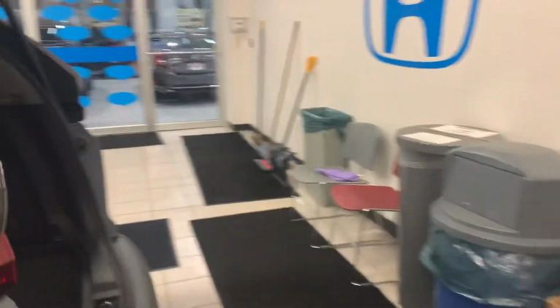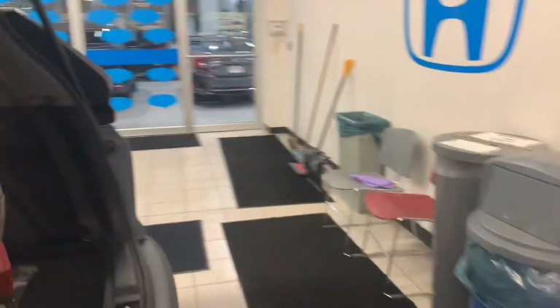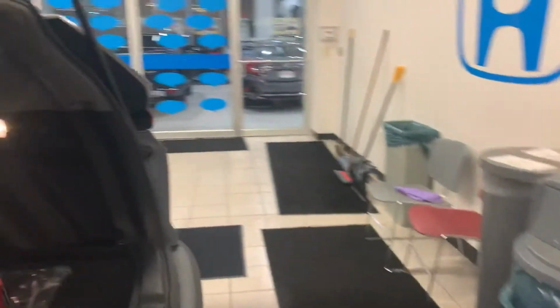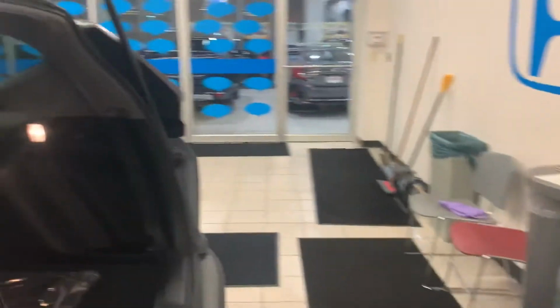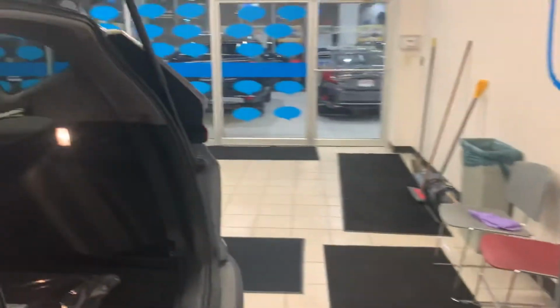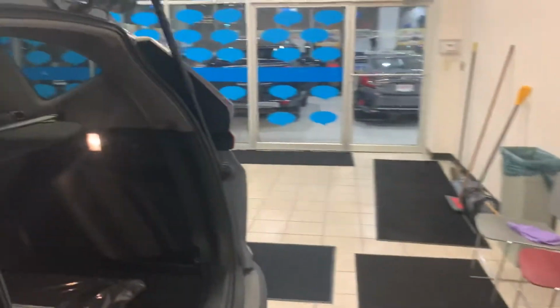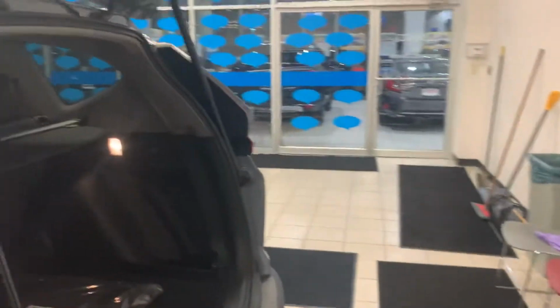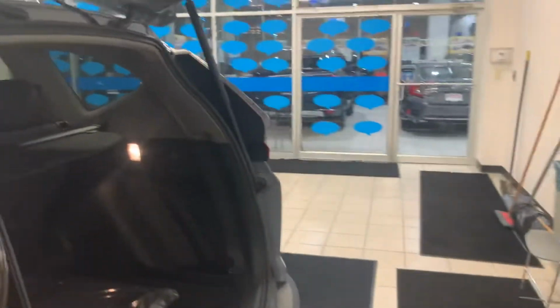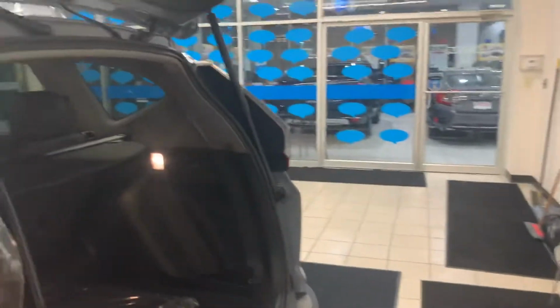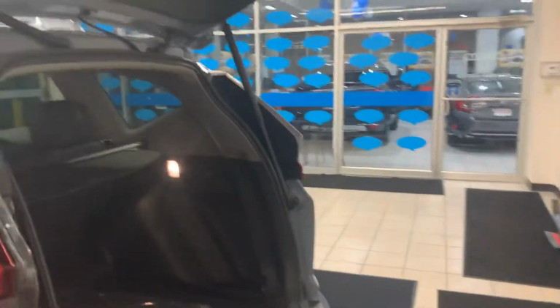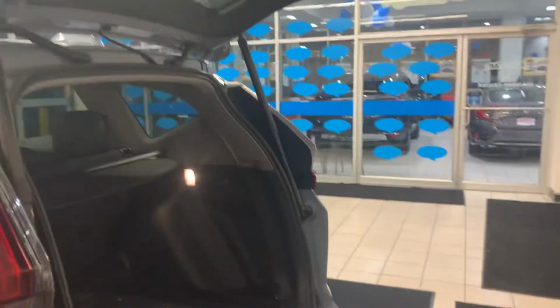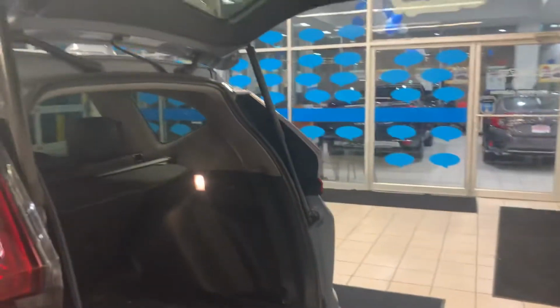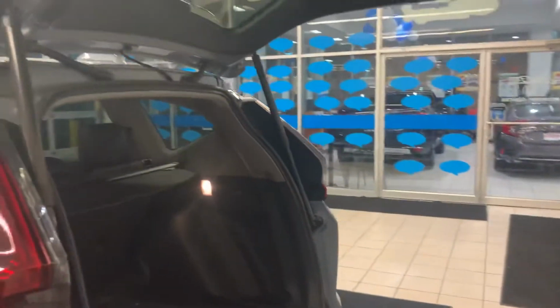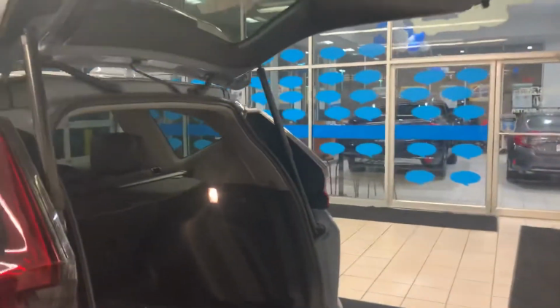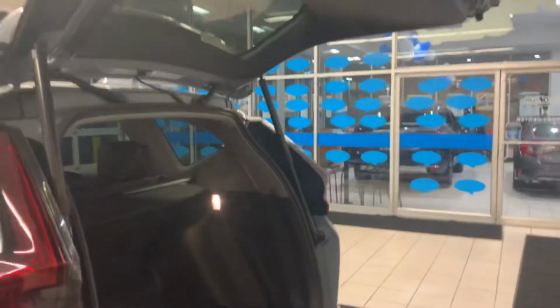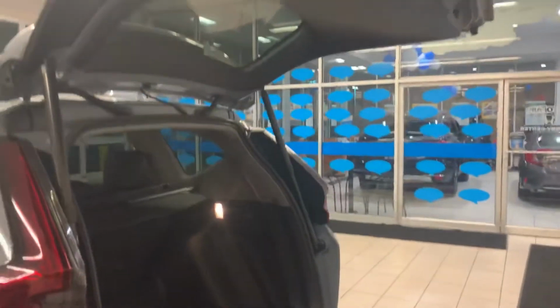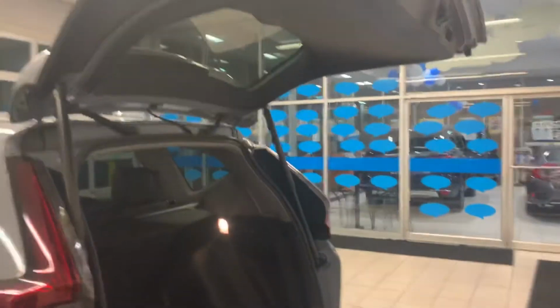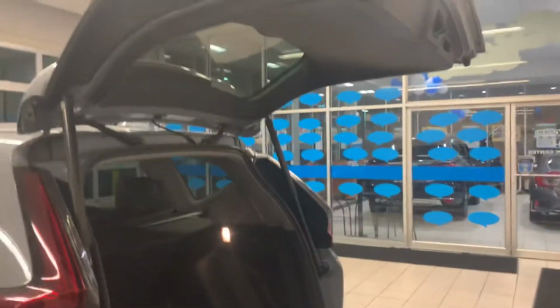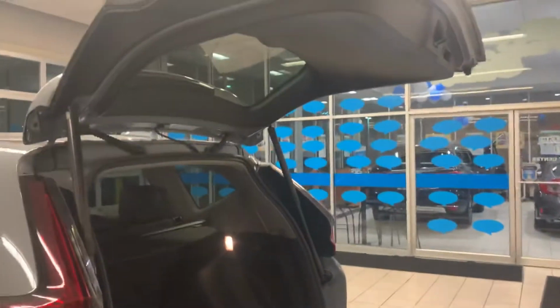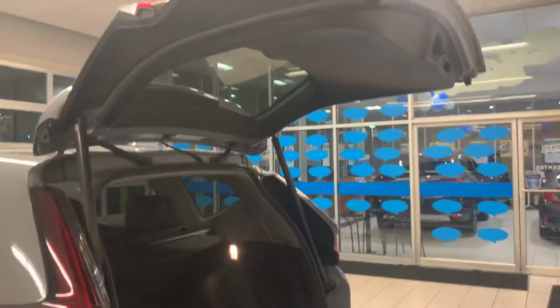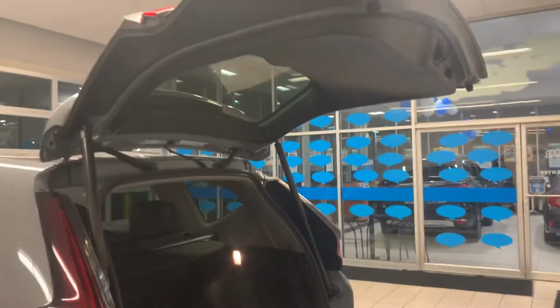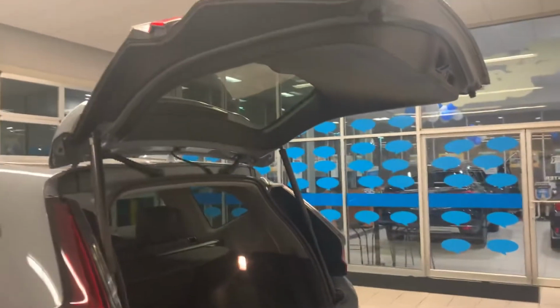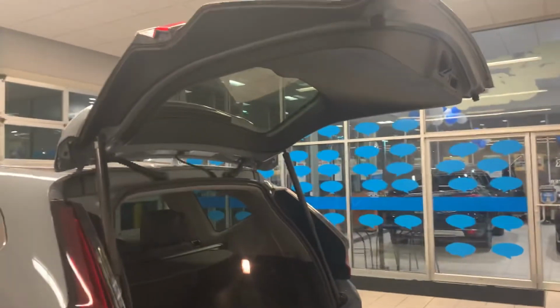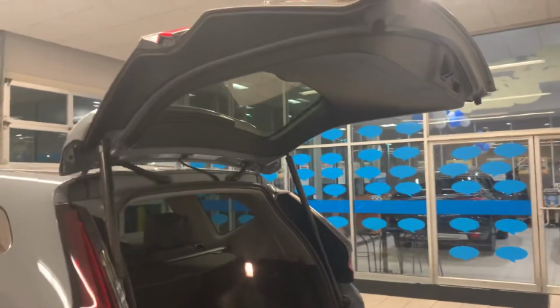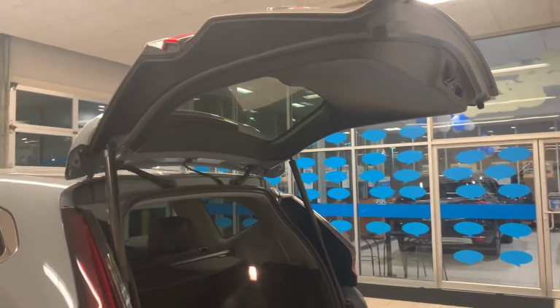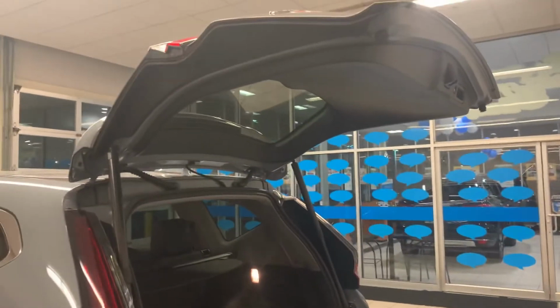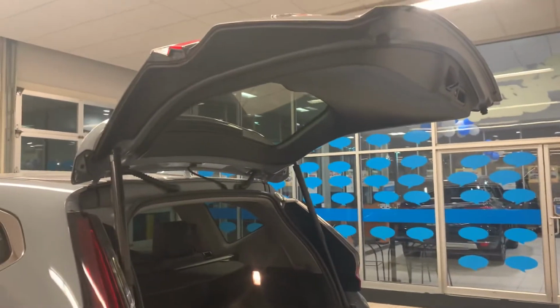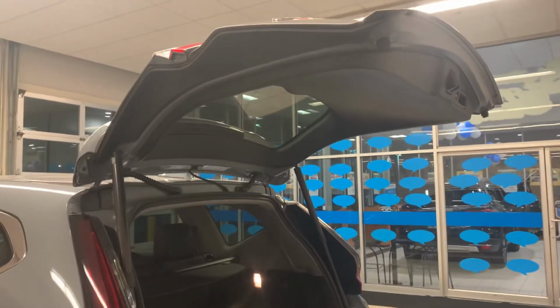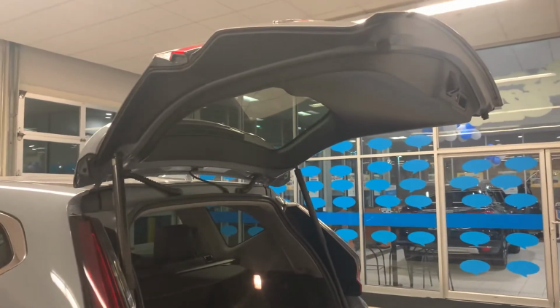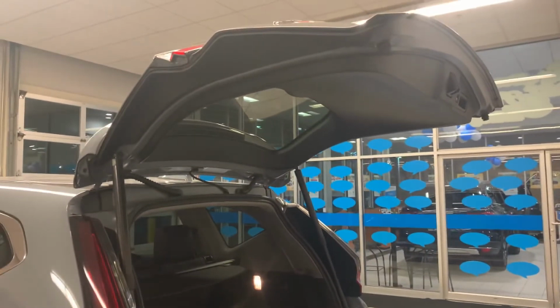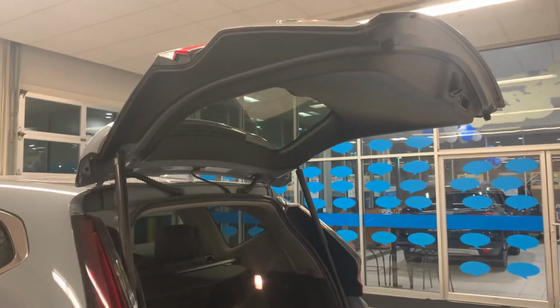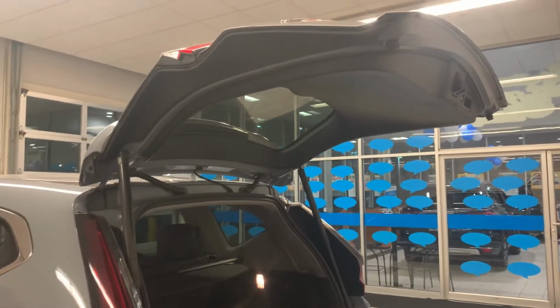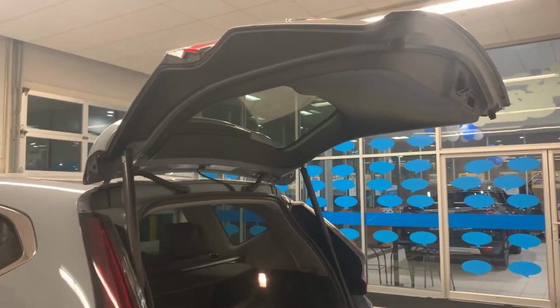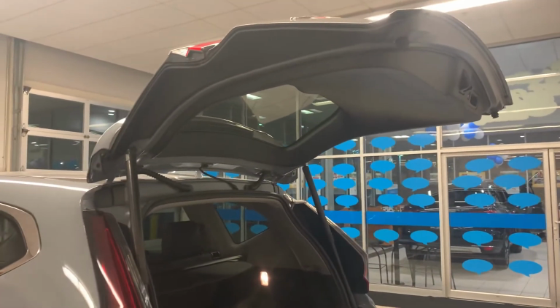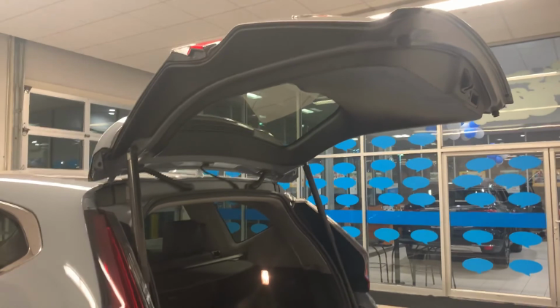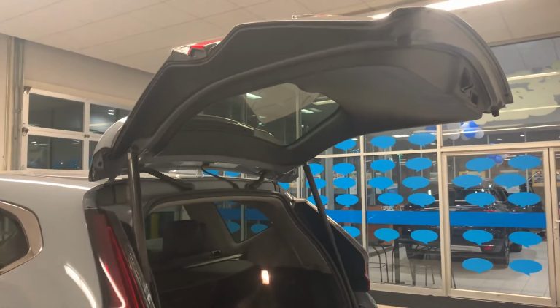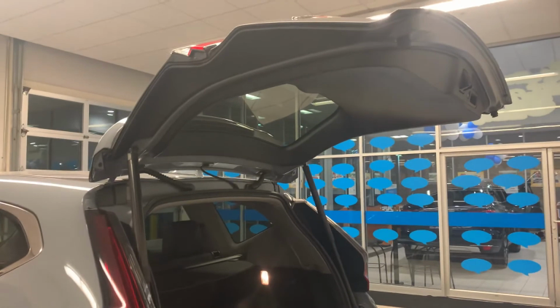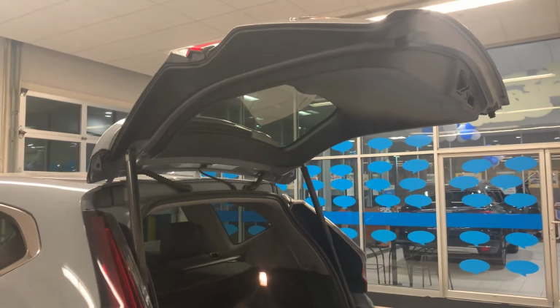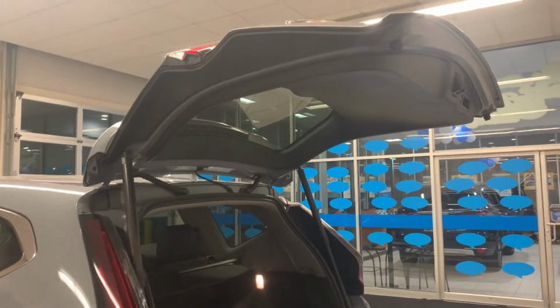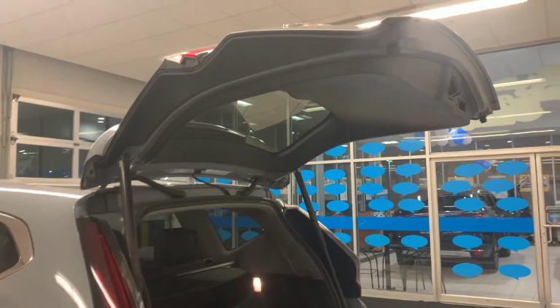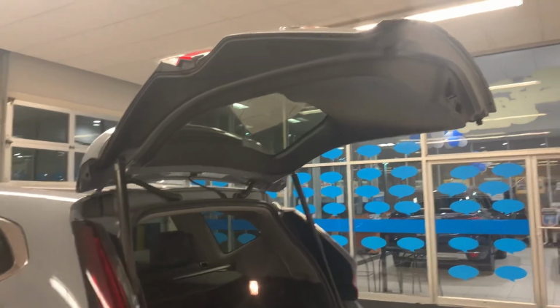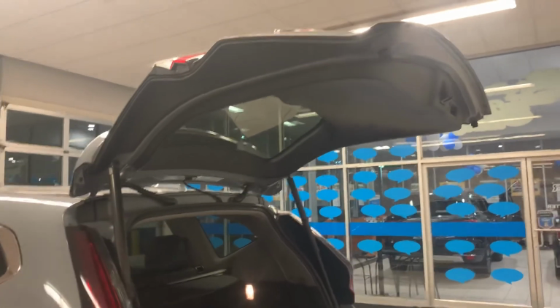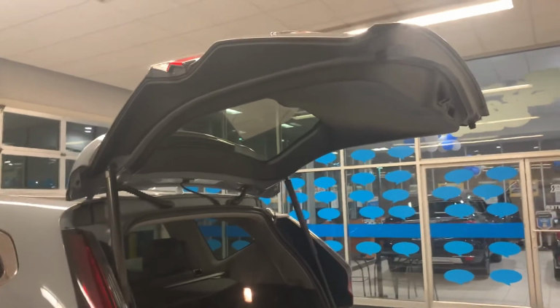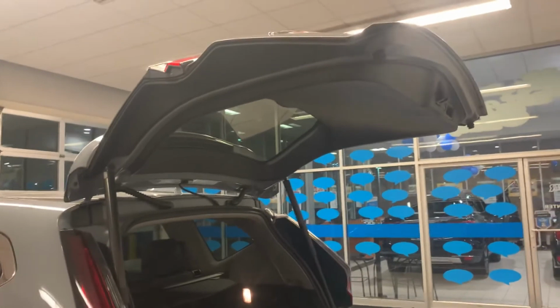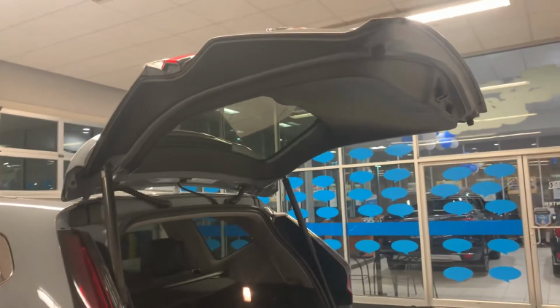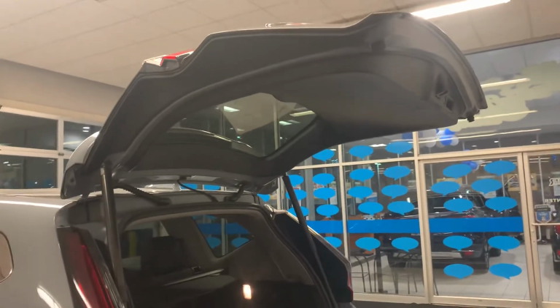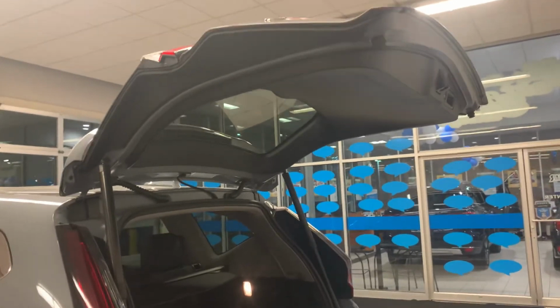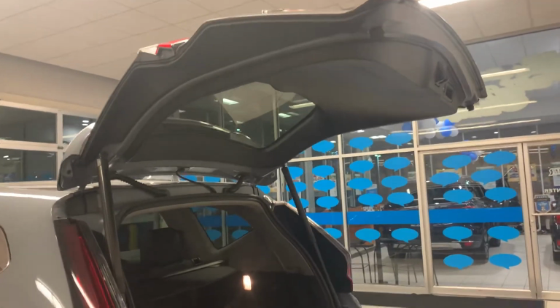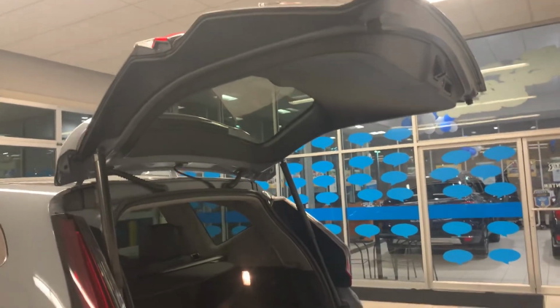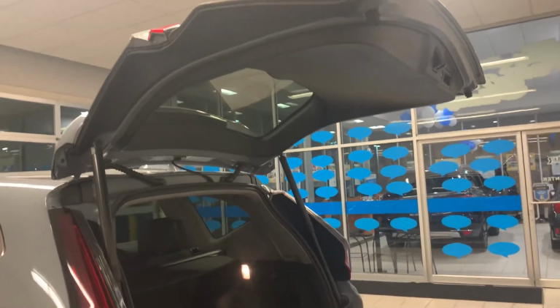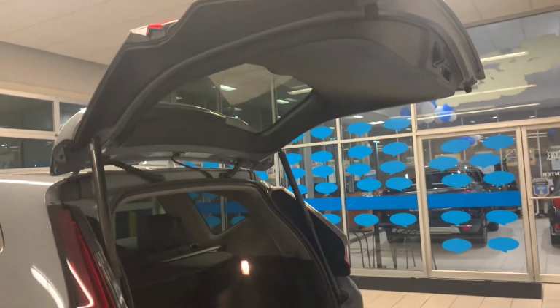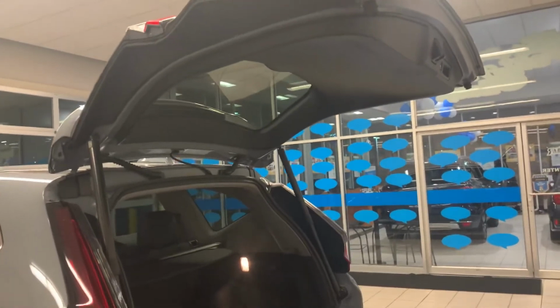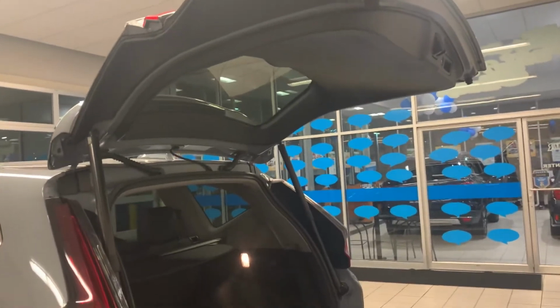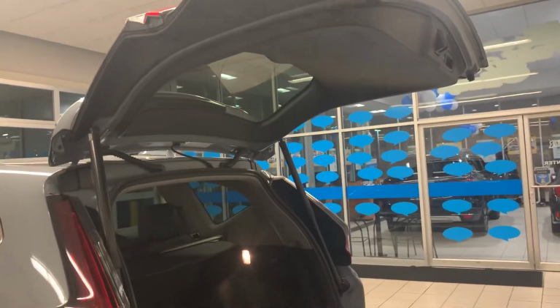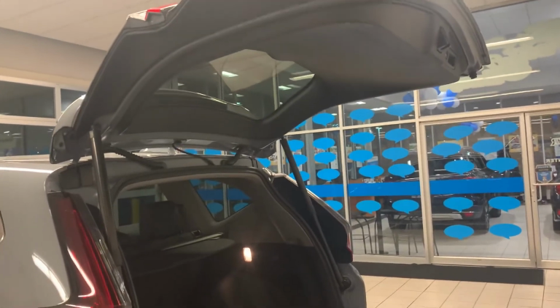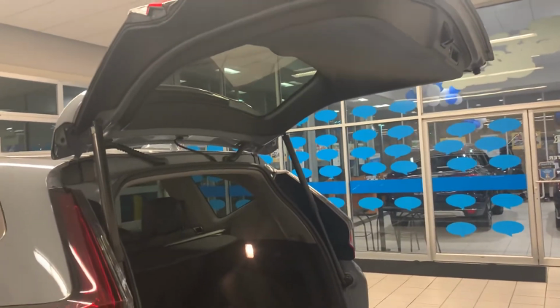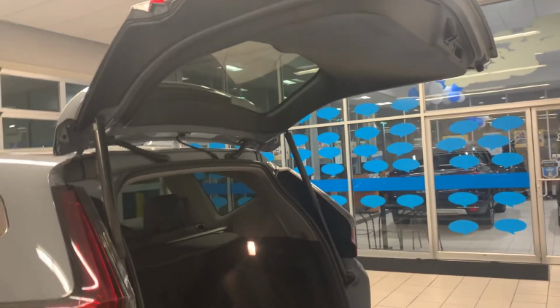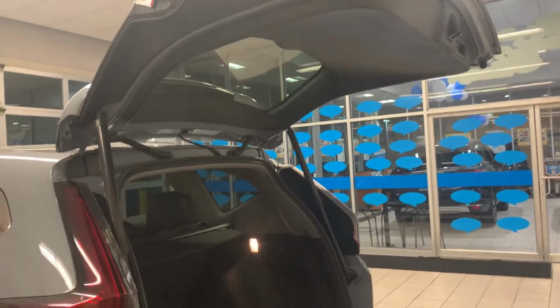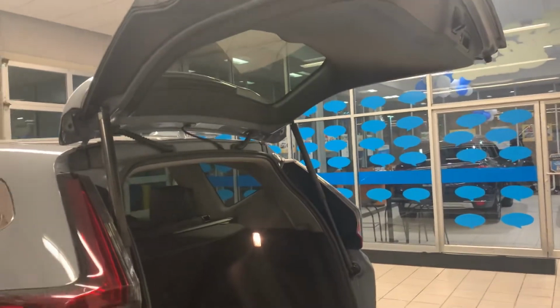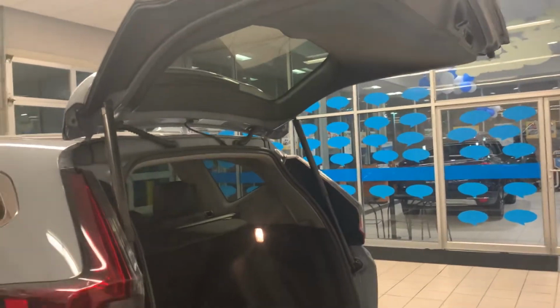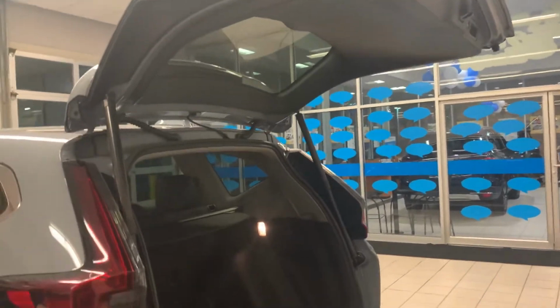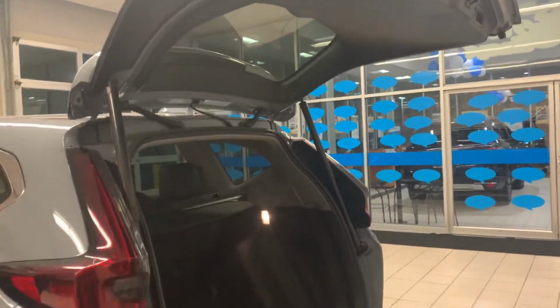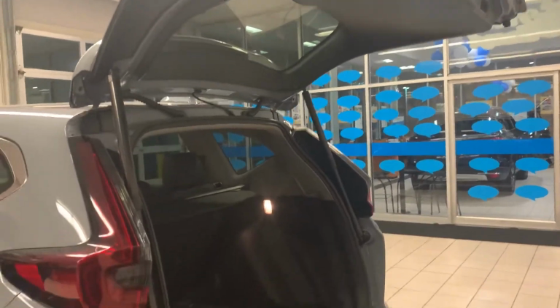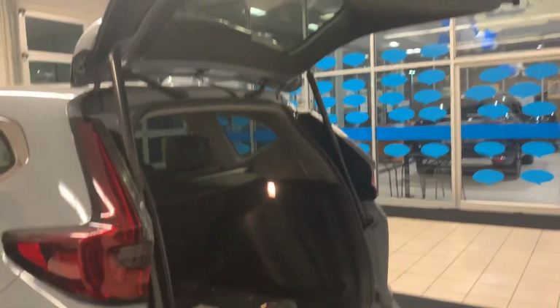I do have the tailgate open right now, but you can open it from the key fob, and there's also a button on the back of the door.